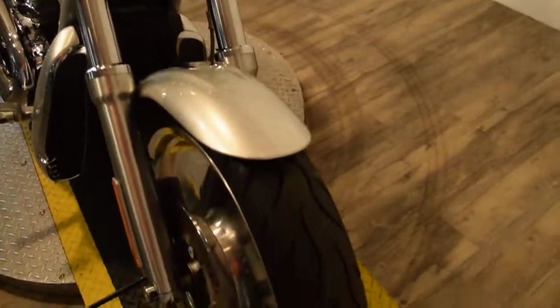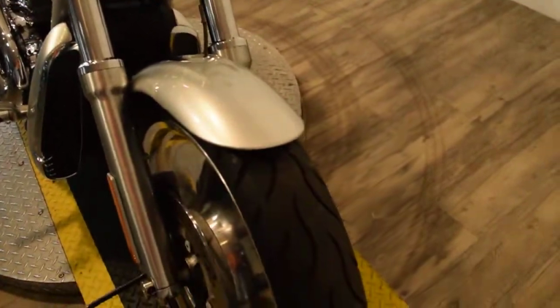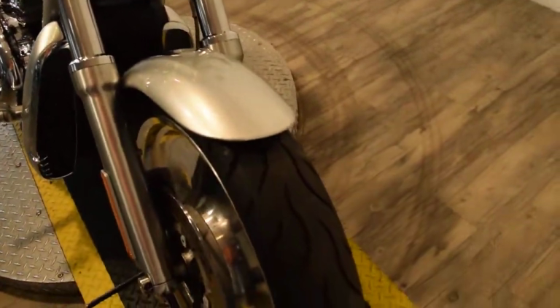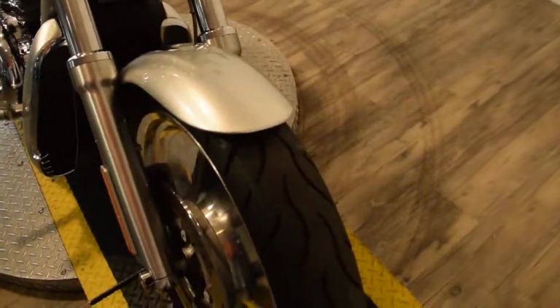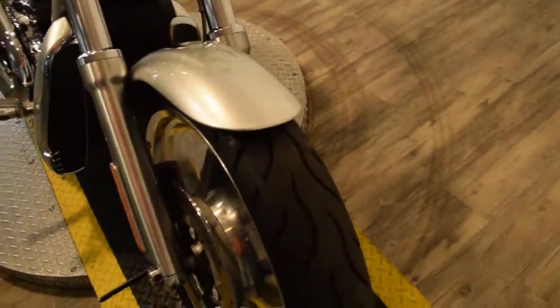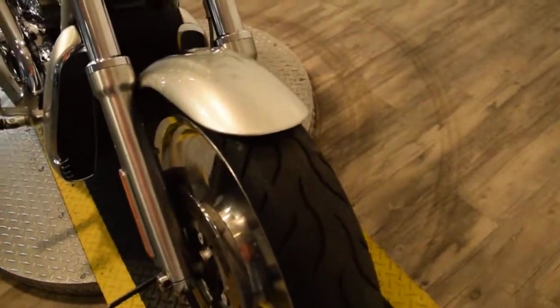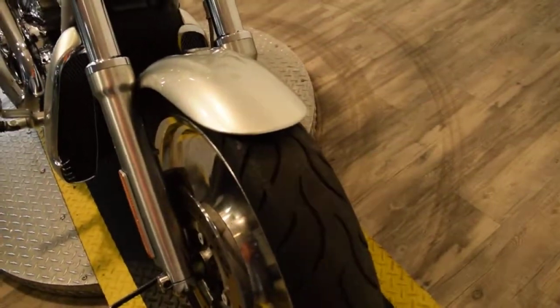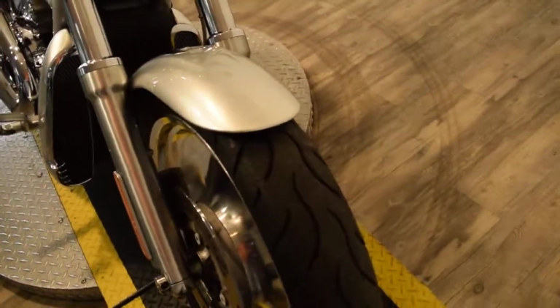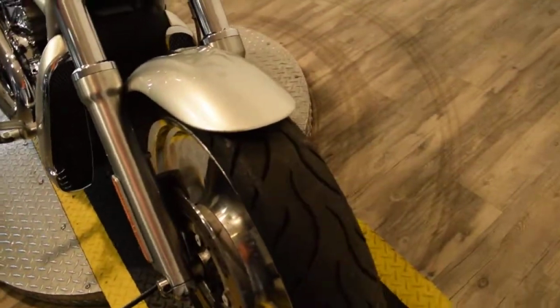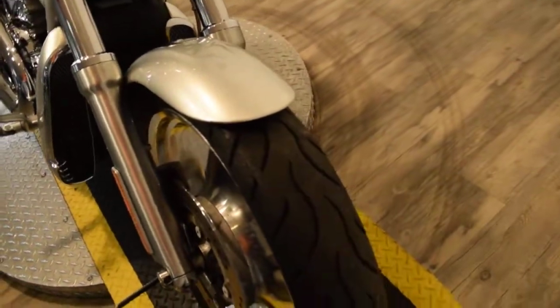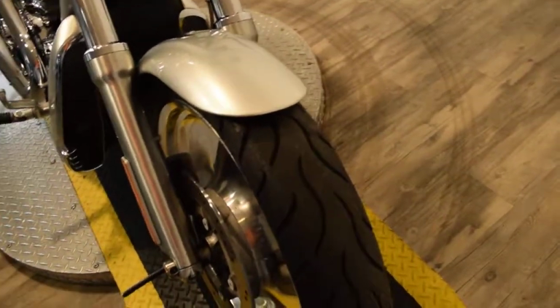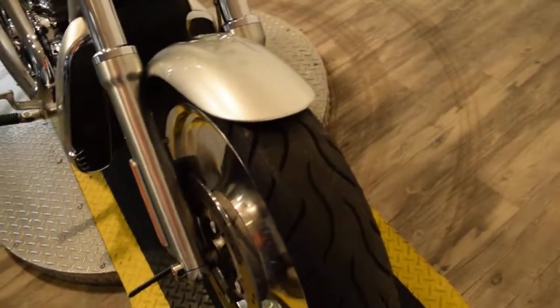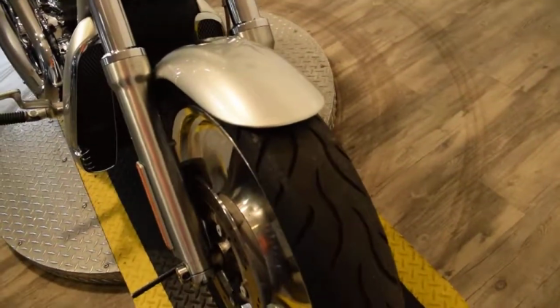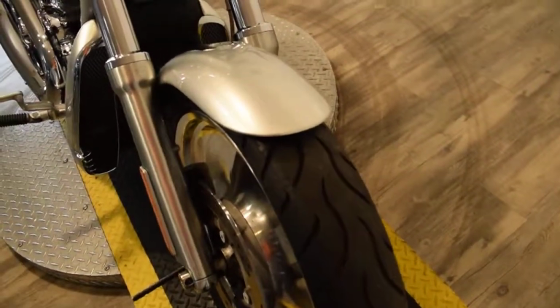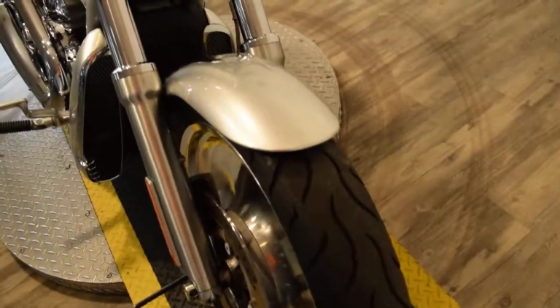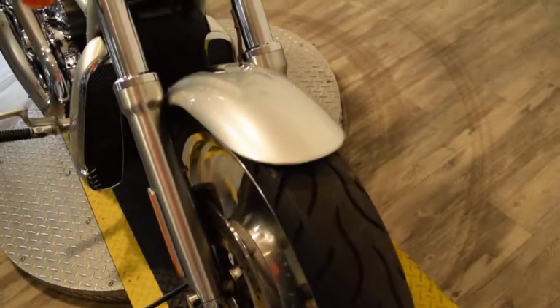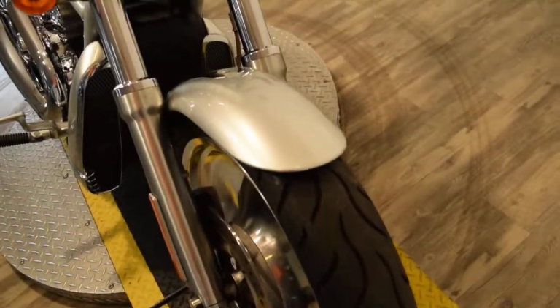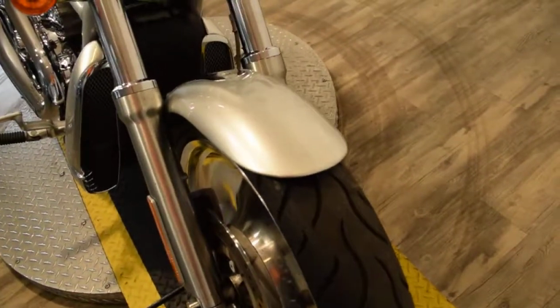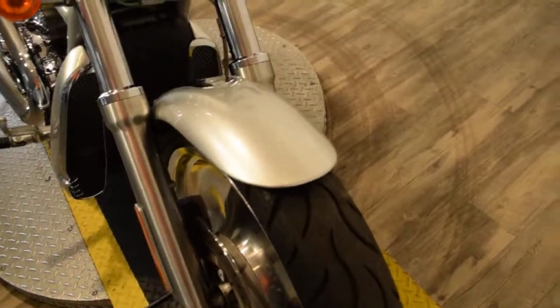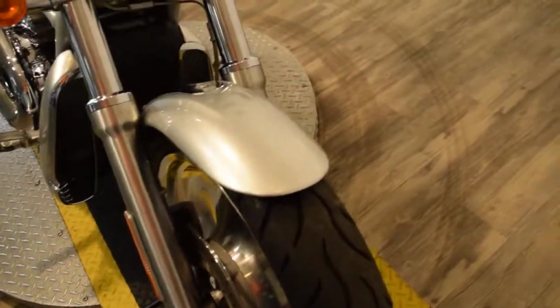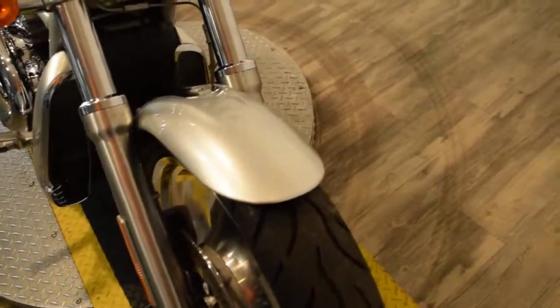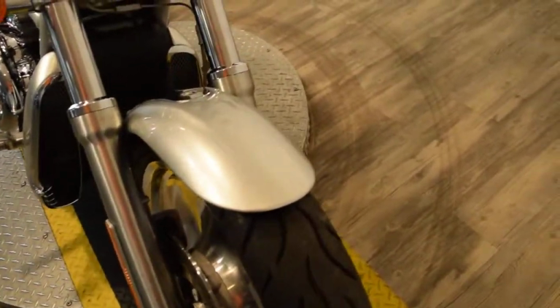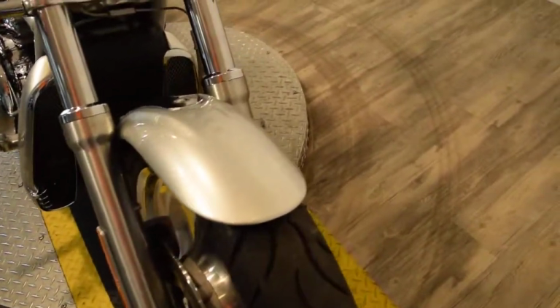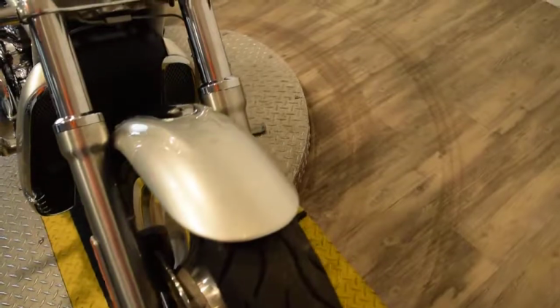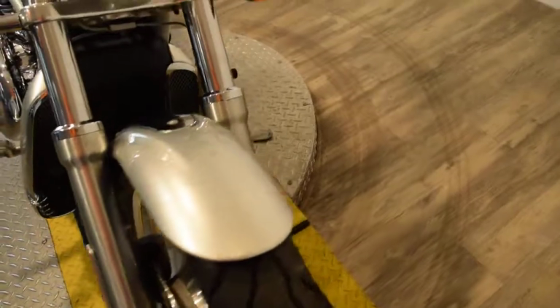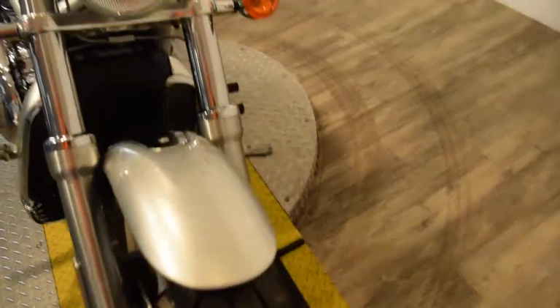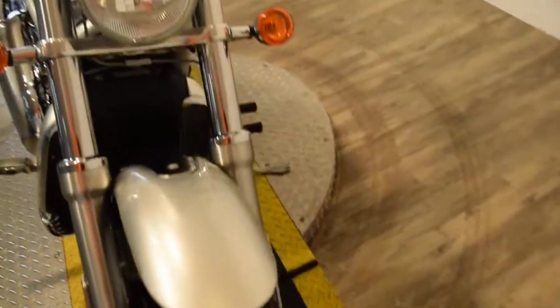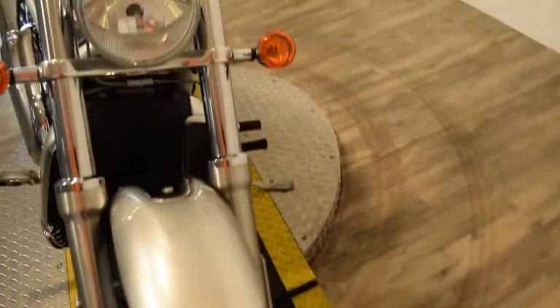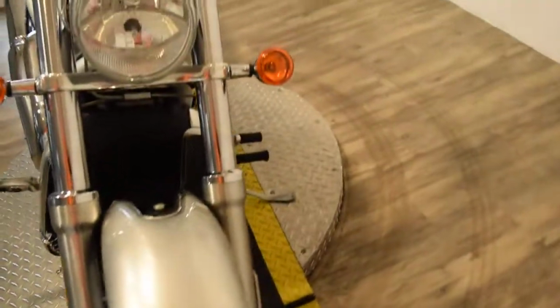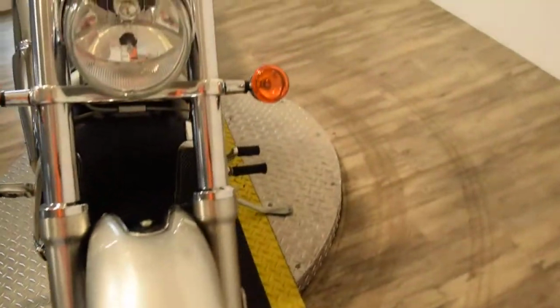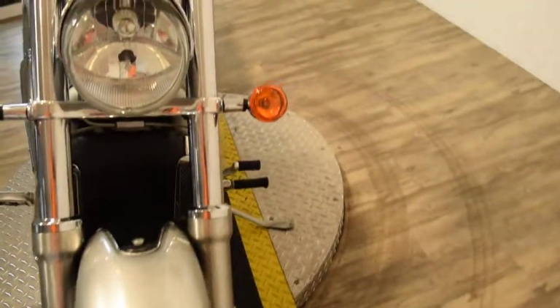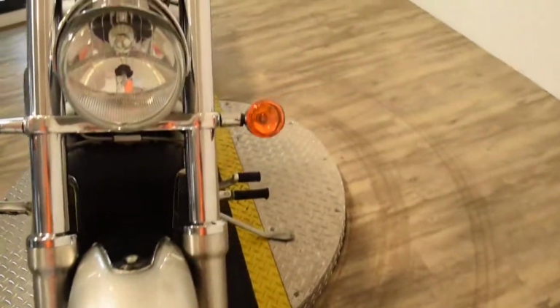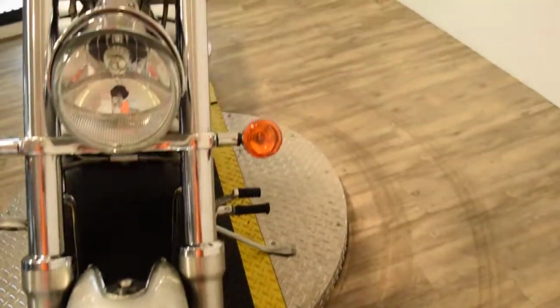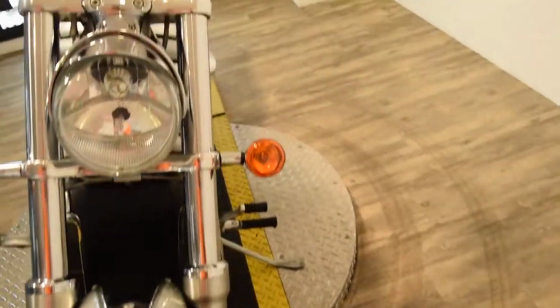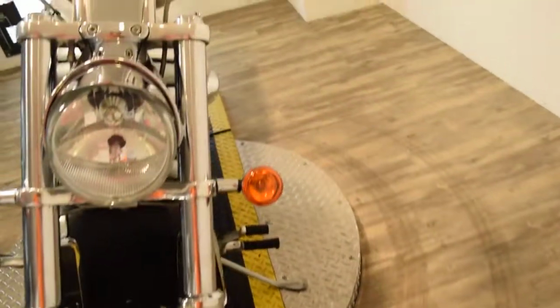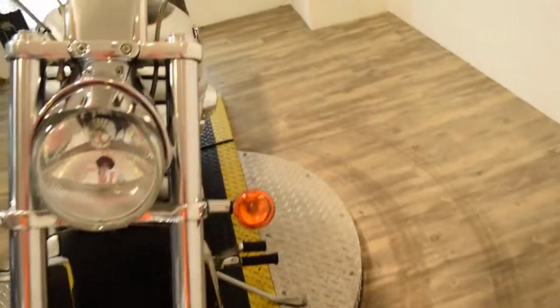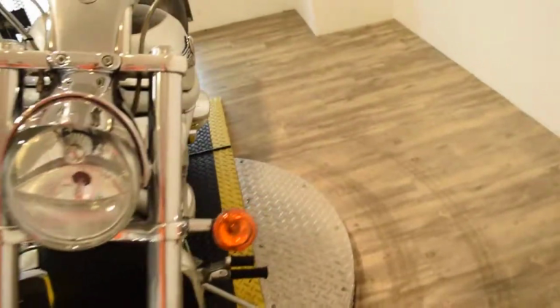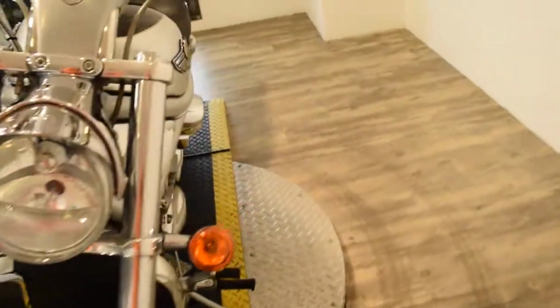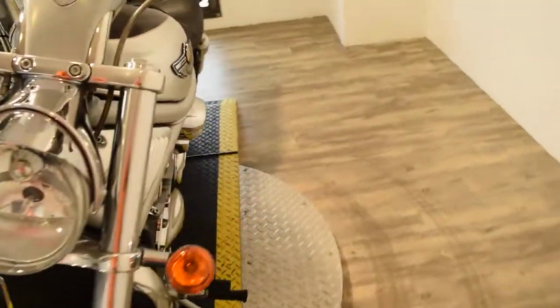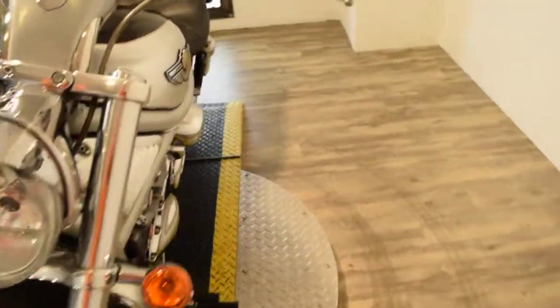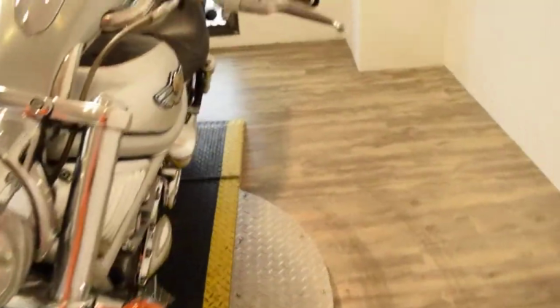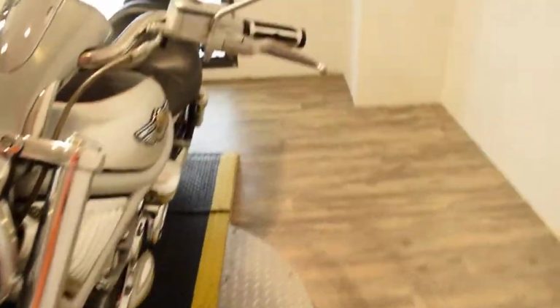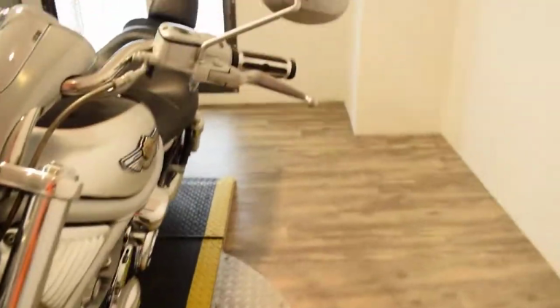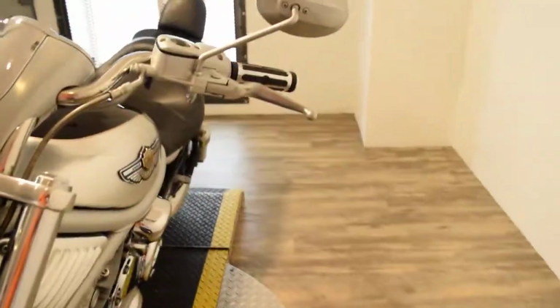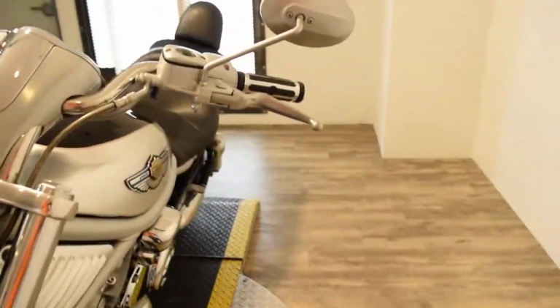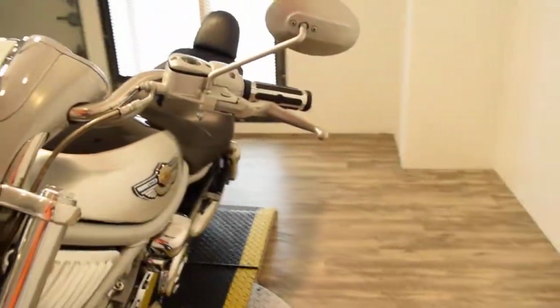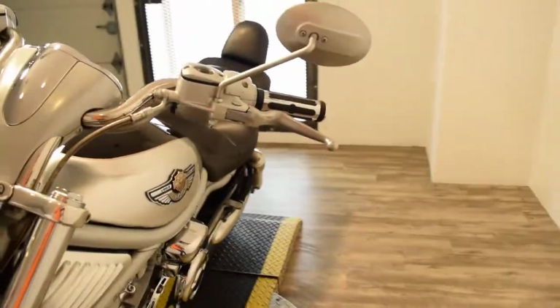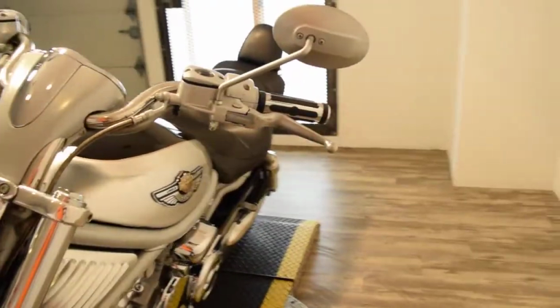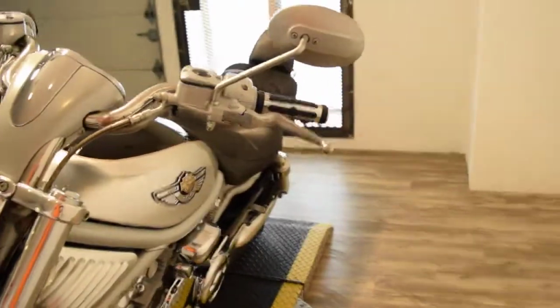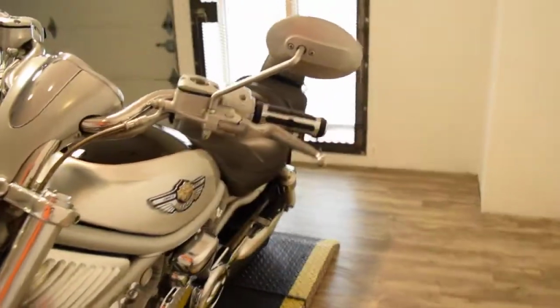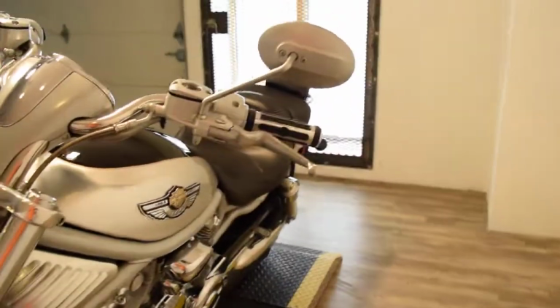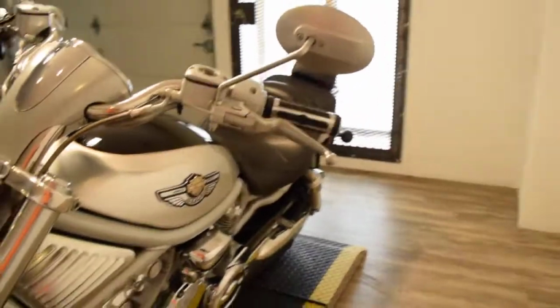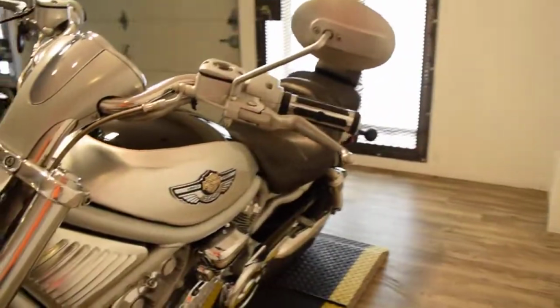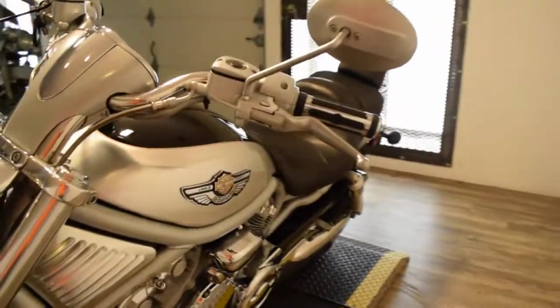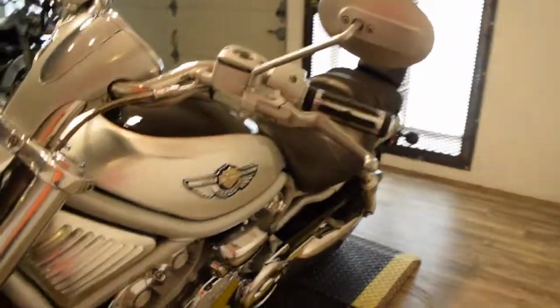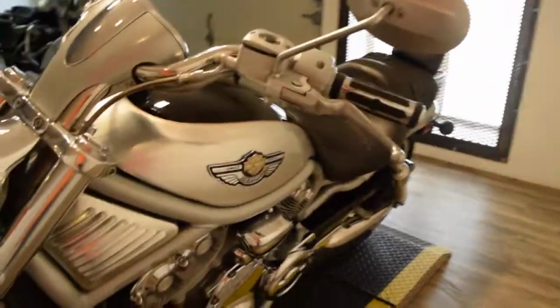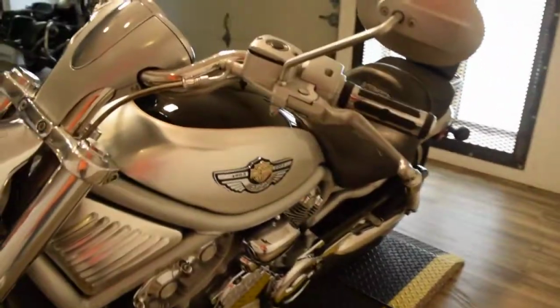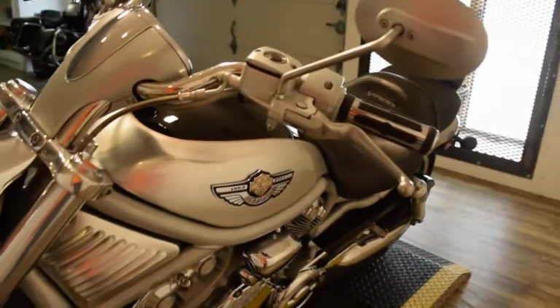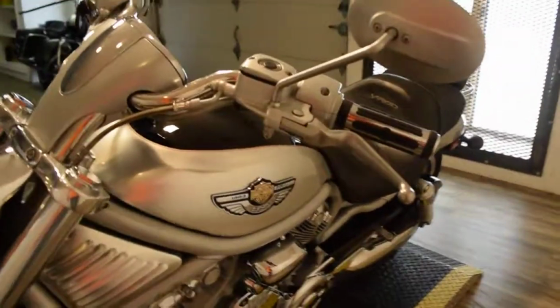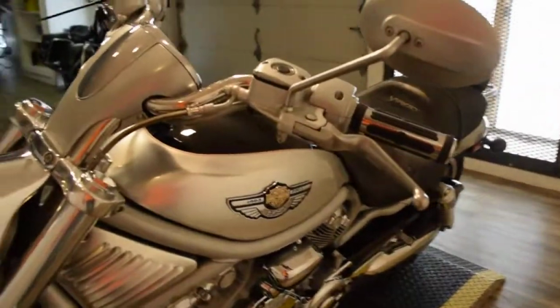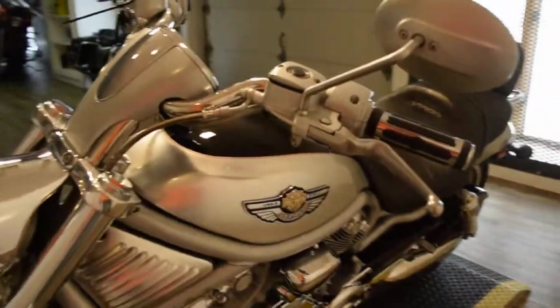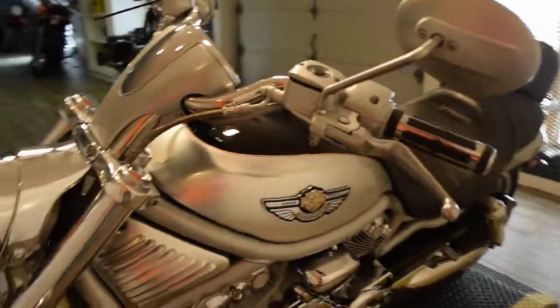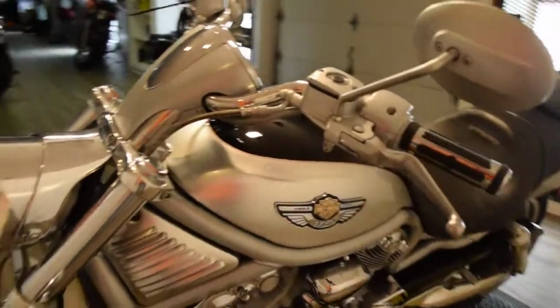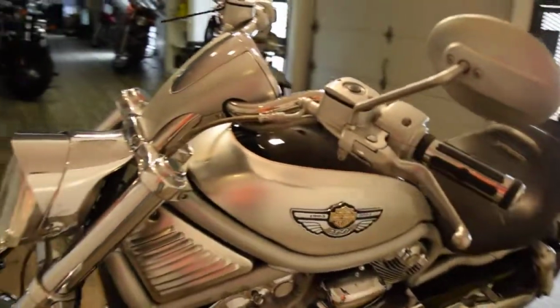This bike has been serviced and safety inspected. It has two brand new tires put on it, fresh oil, and we checked the charging system — it's ready for the road.